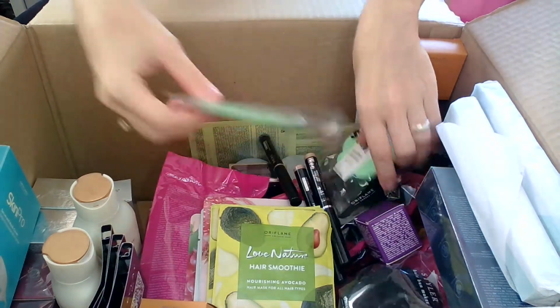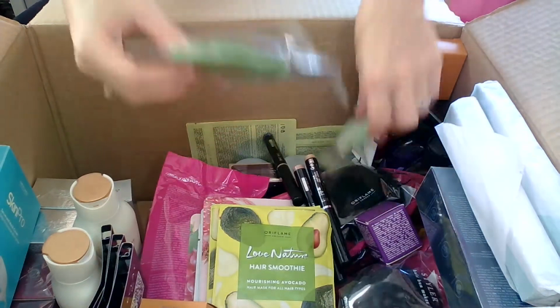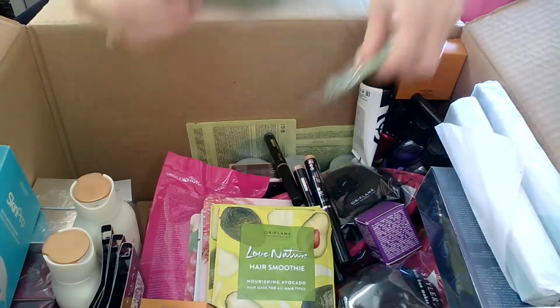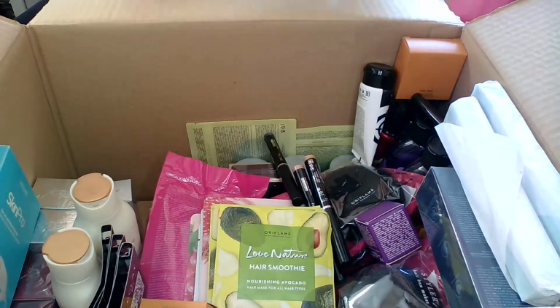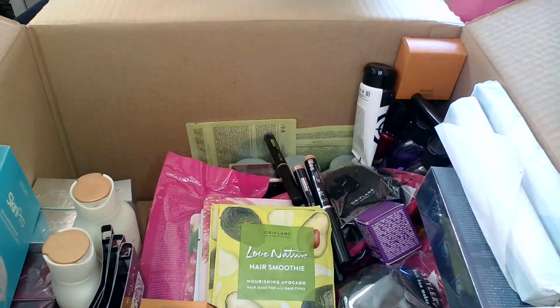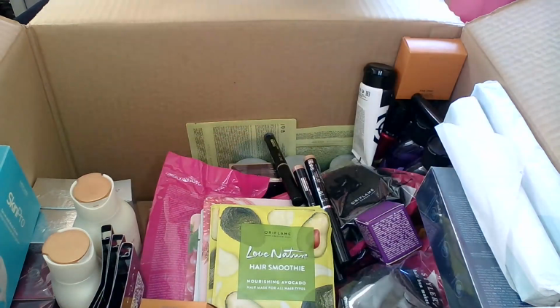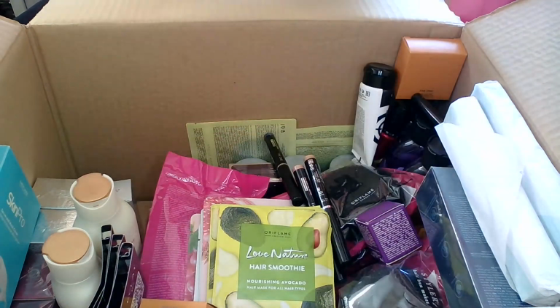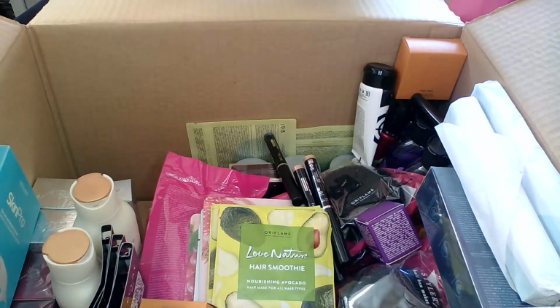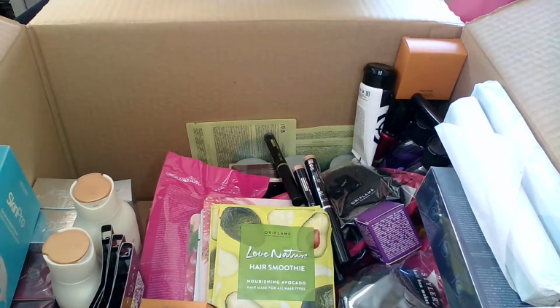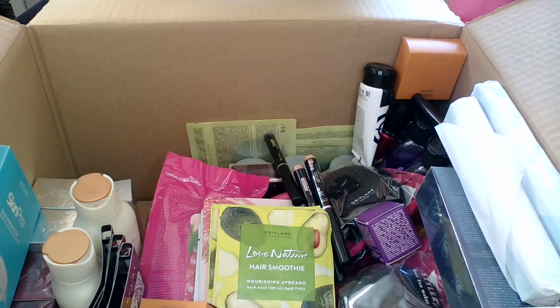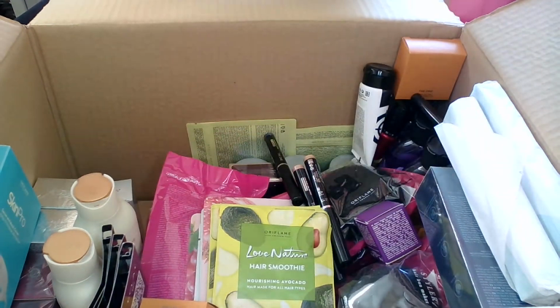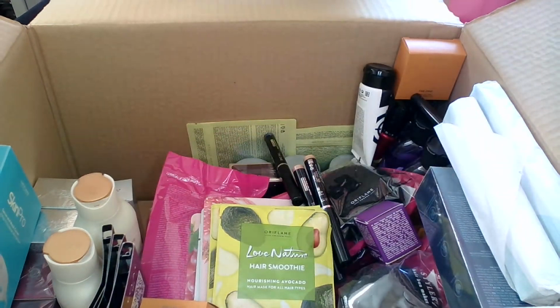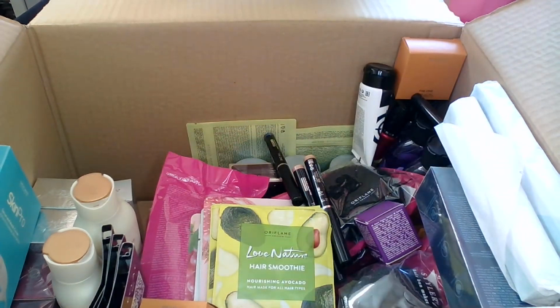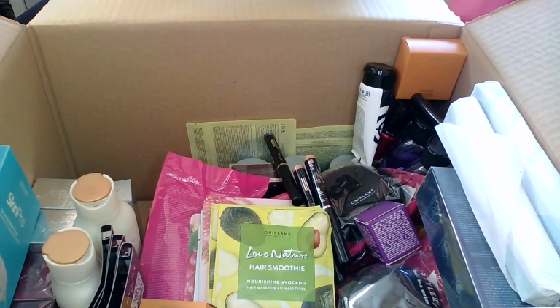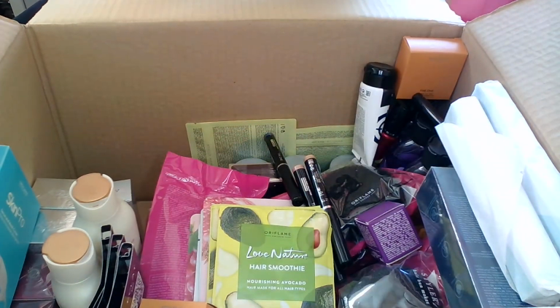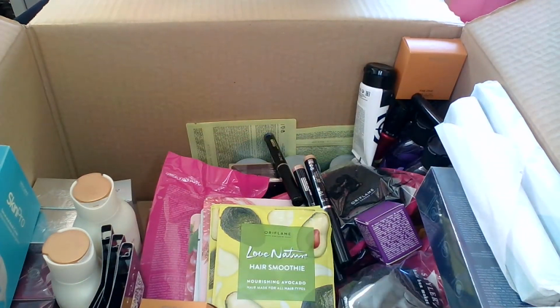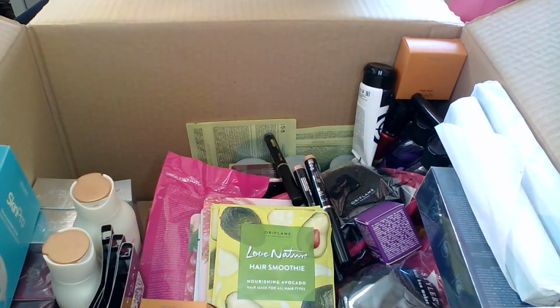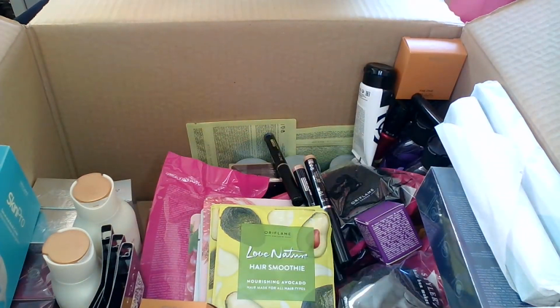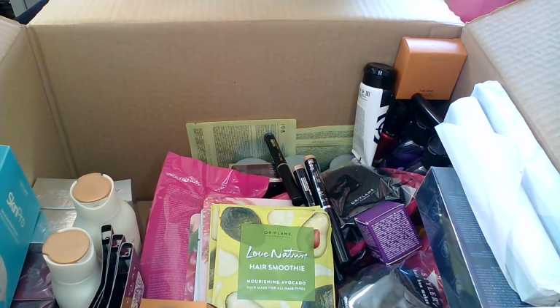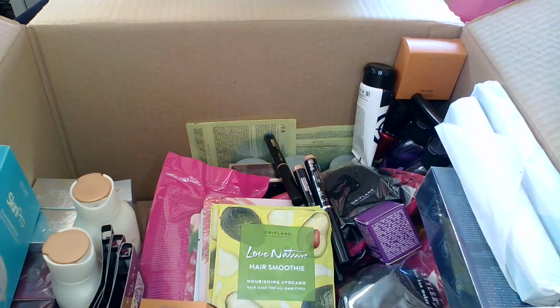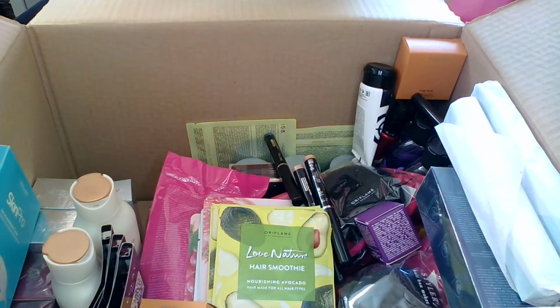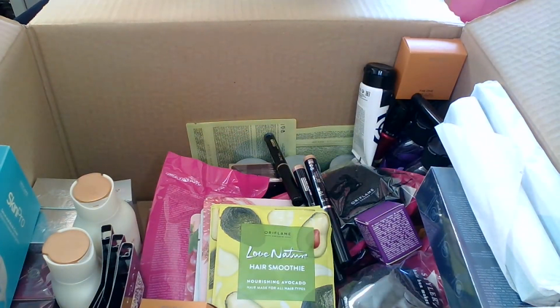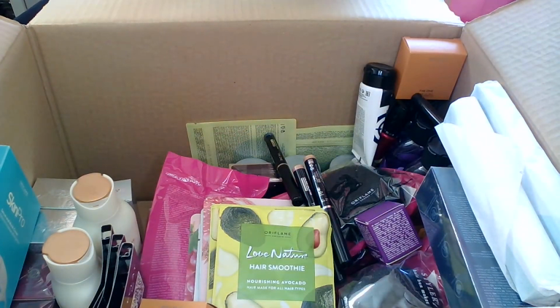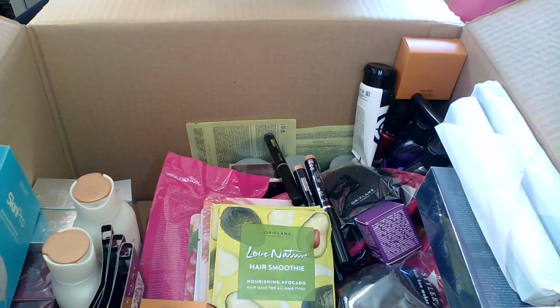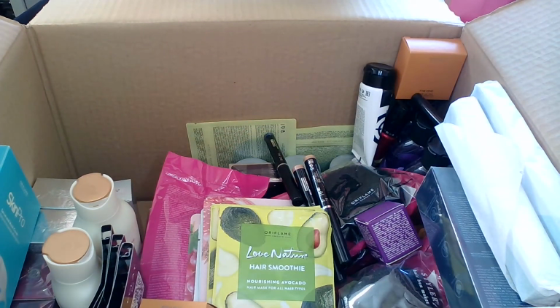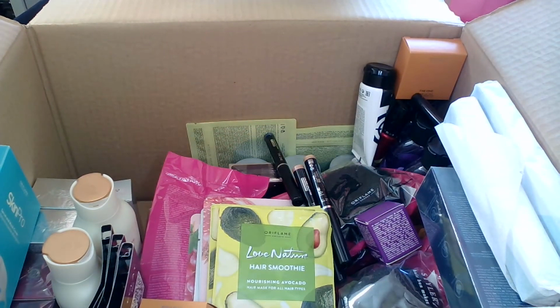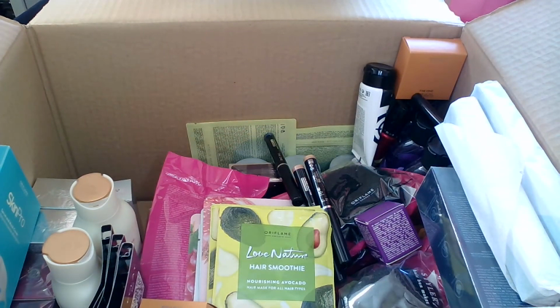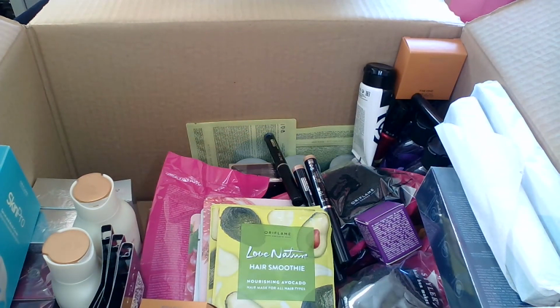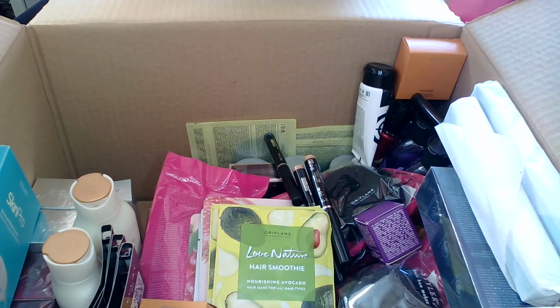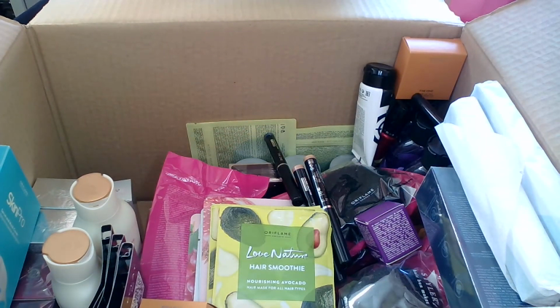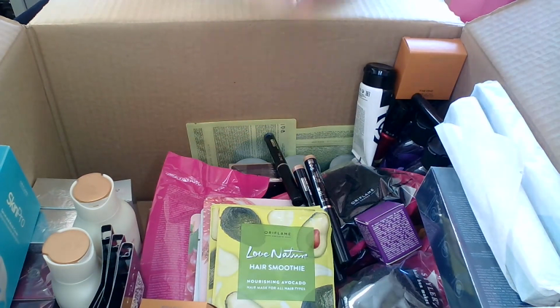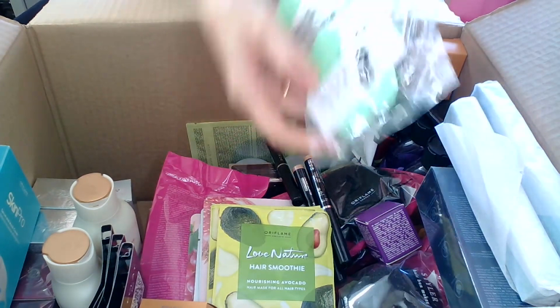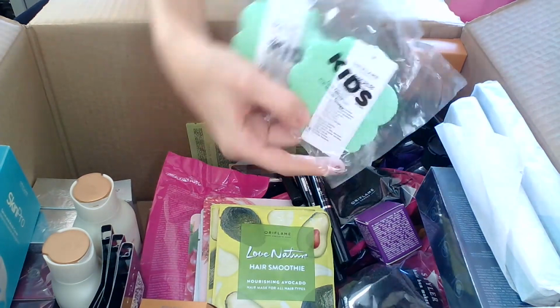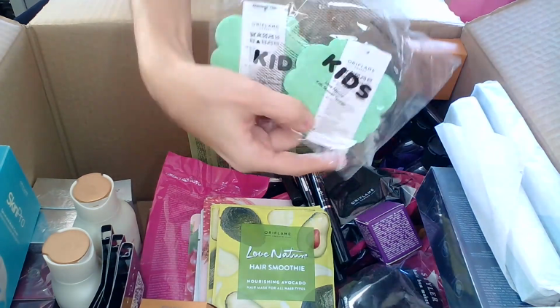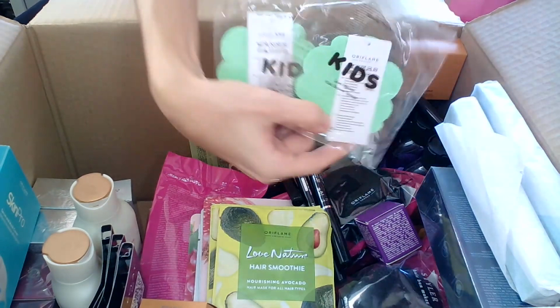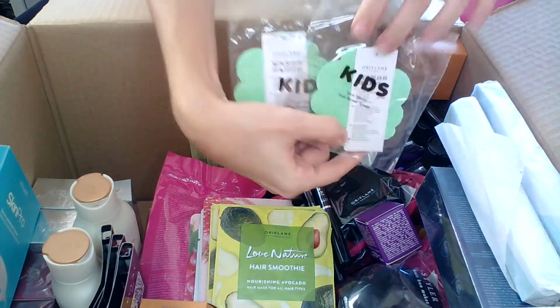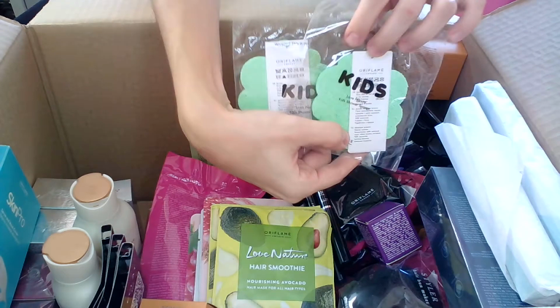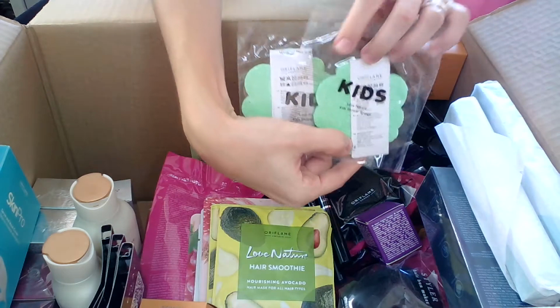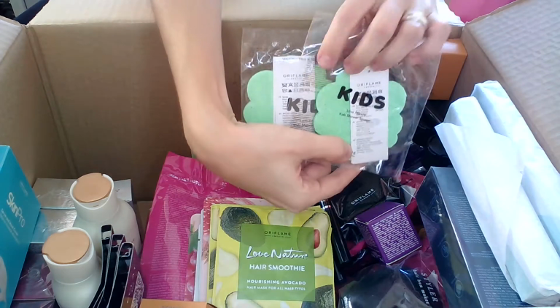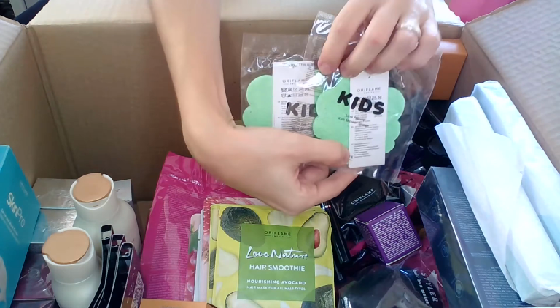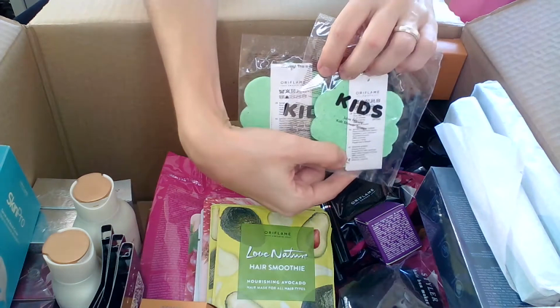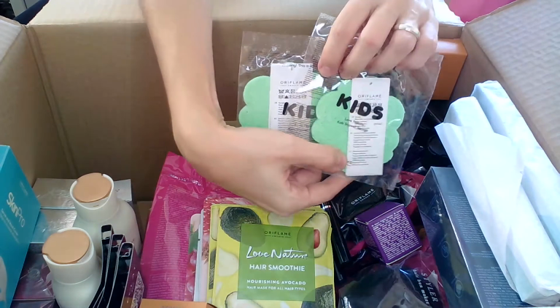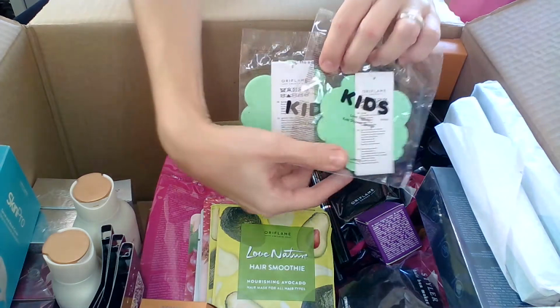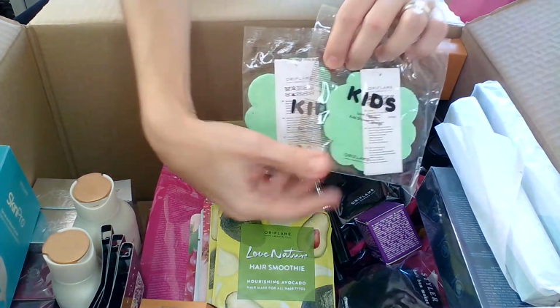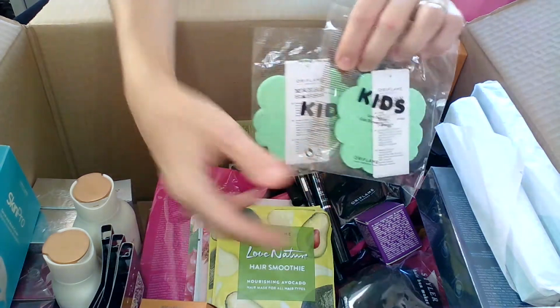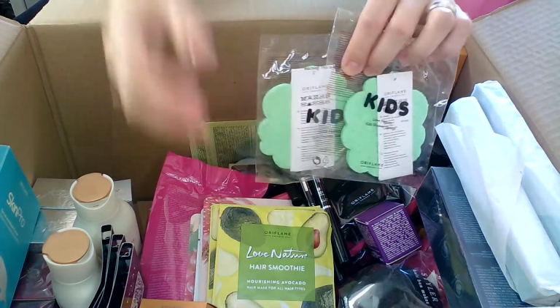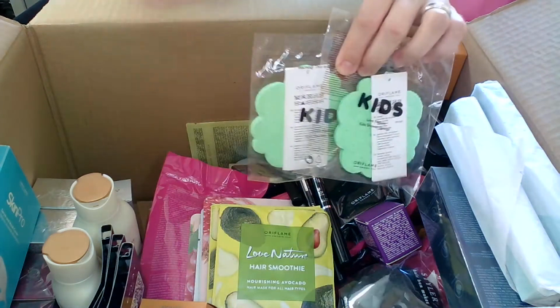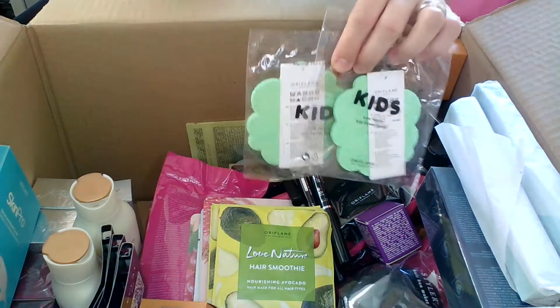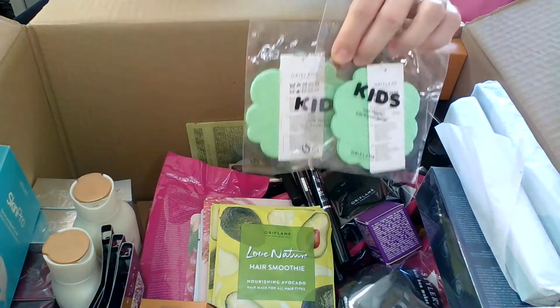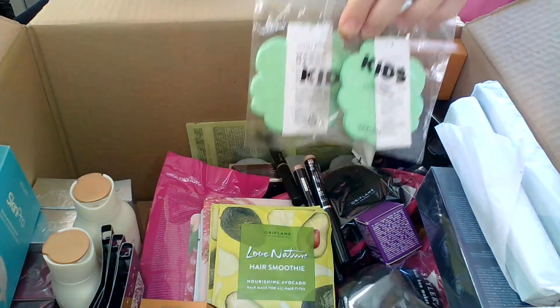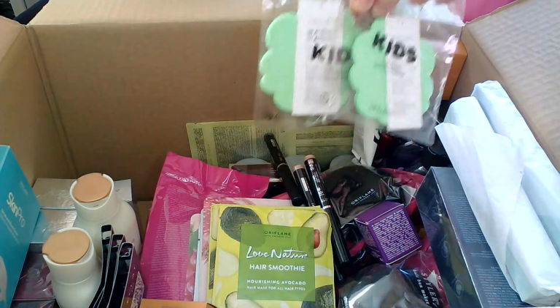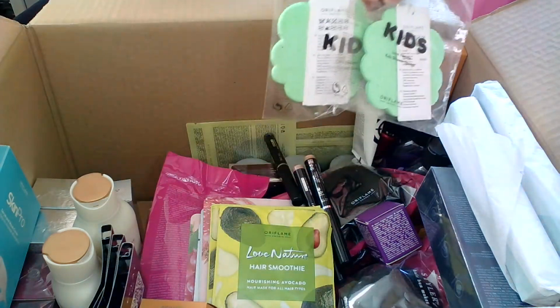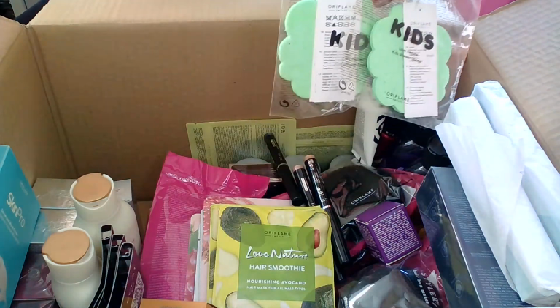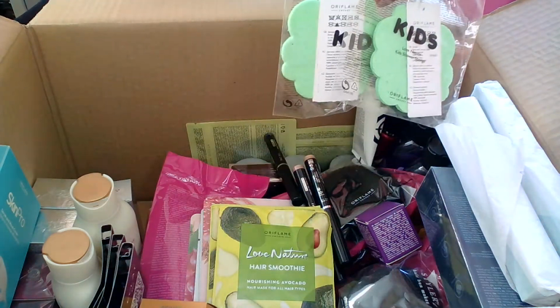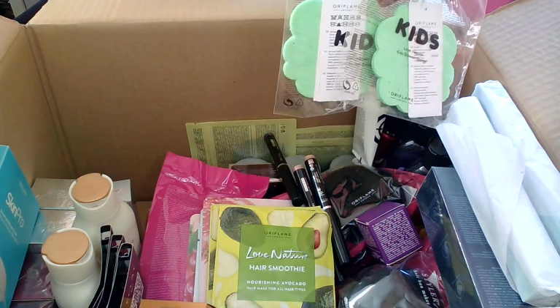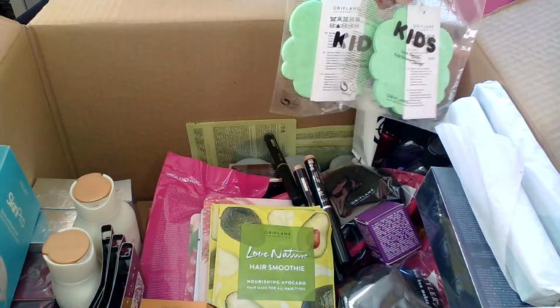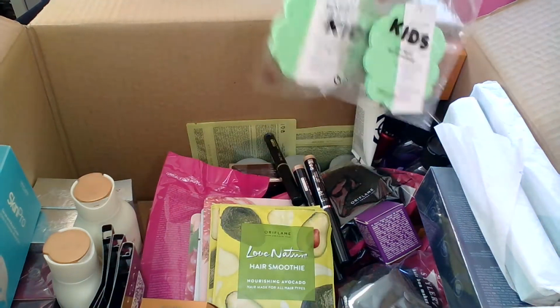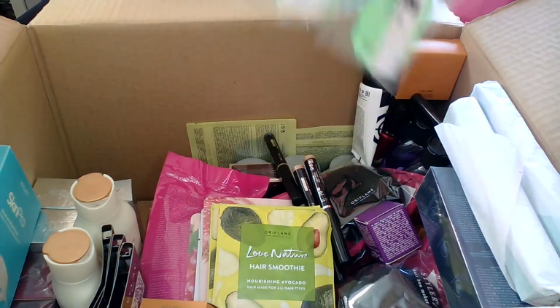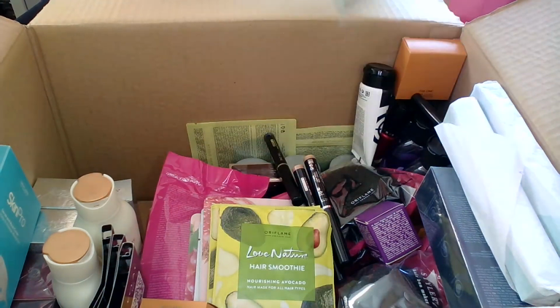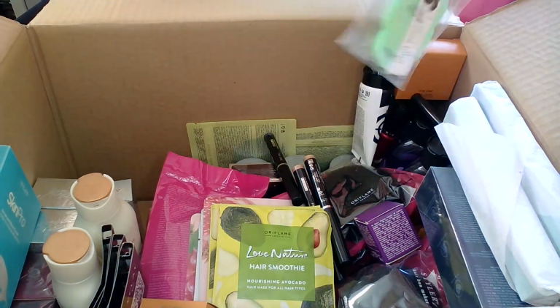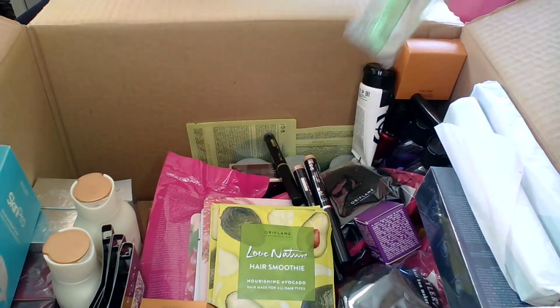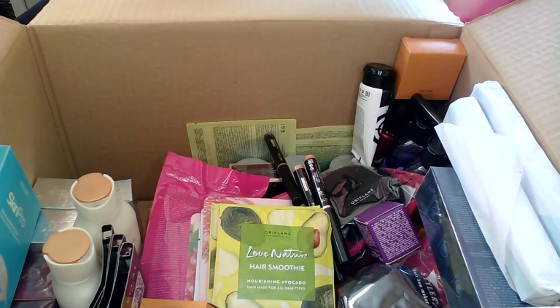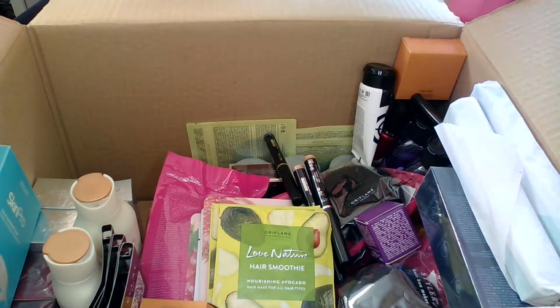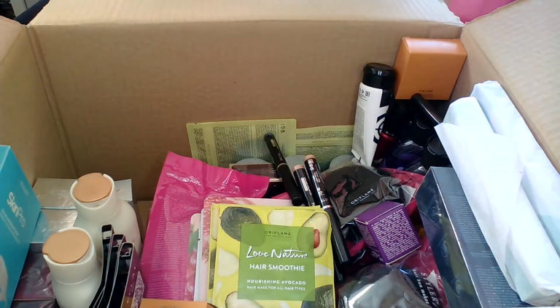For the kids, I took two Love Nature shower sponges from the Business and Beauty offers.